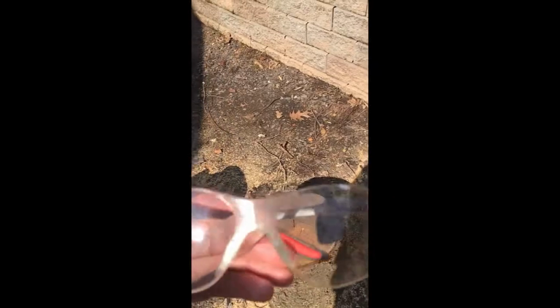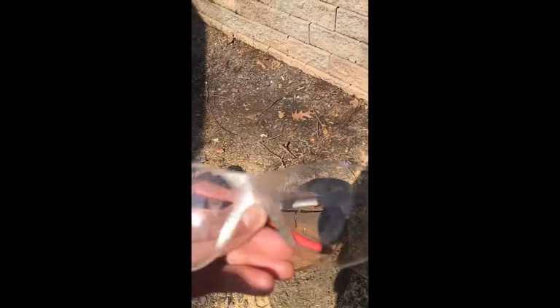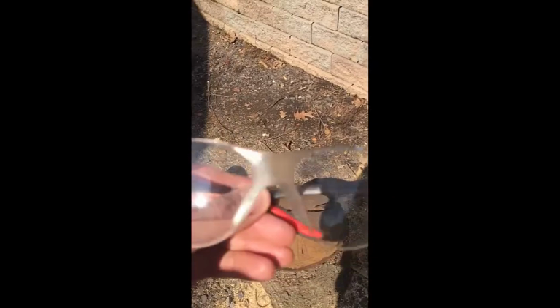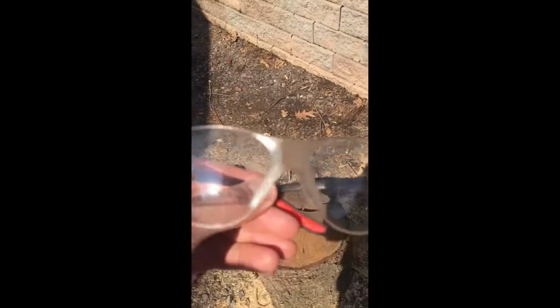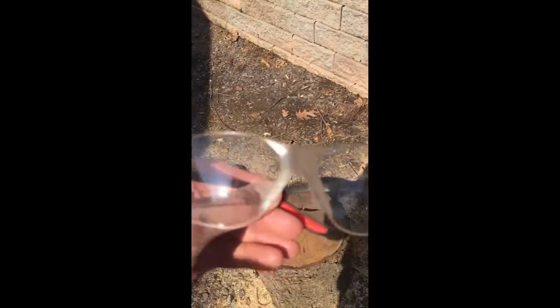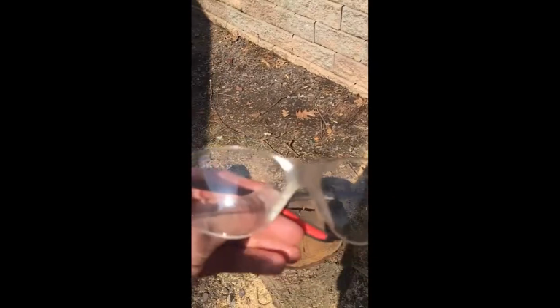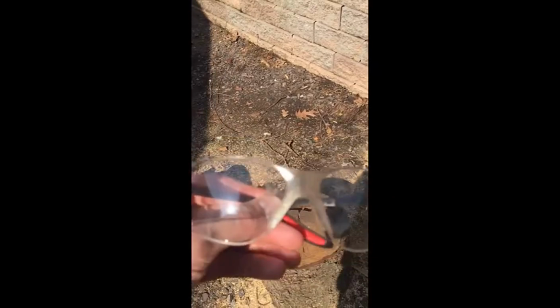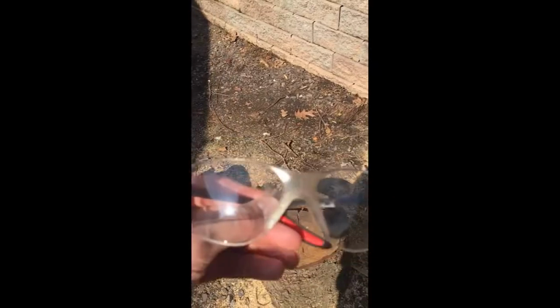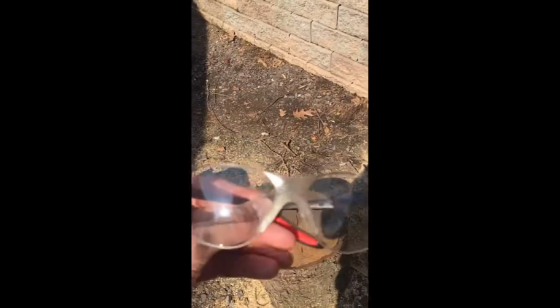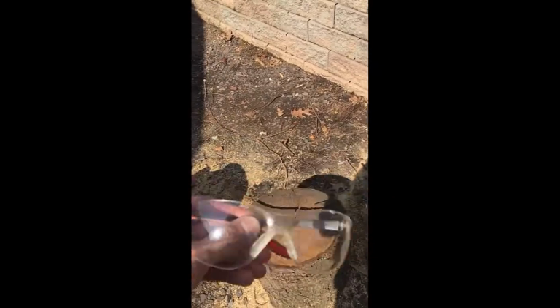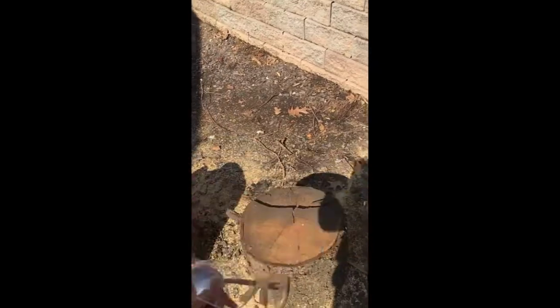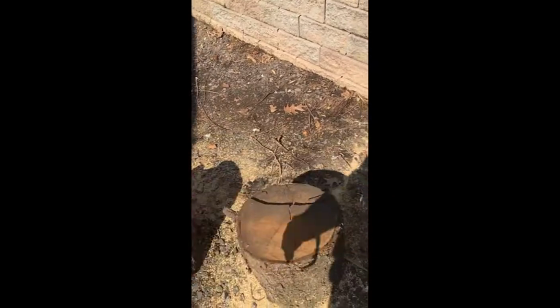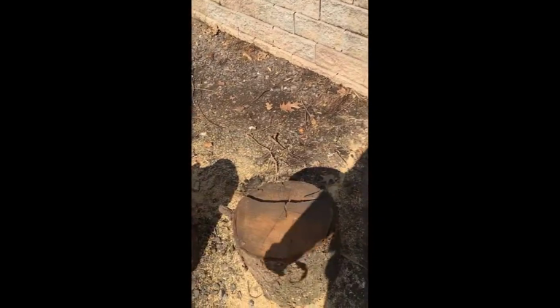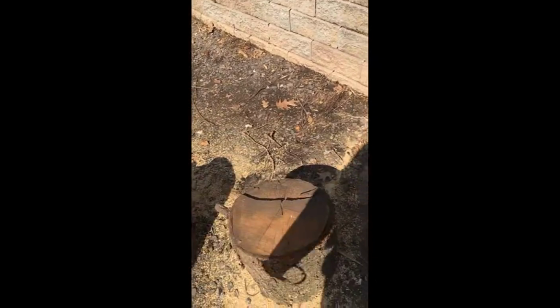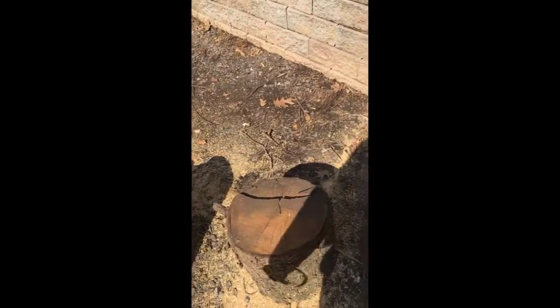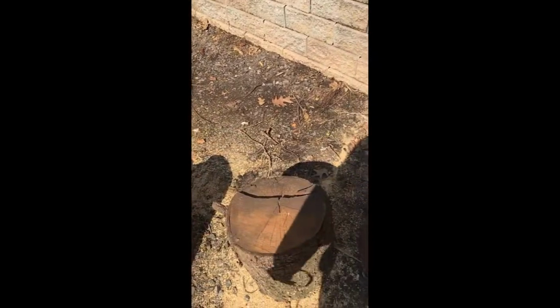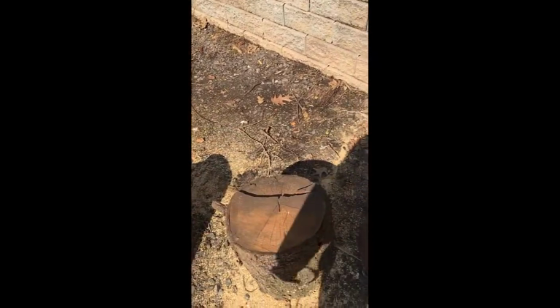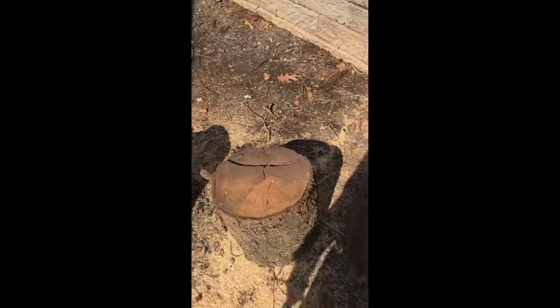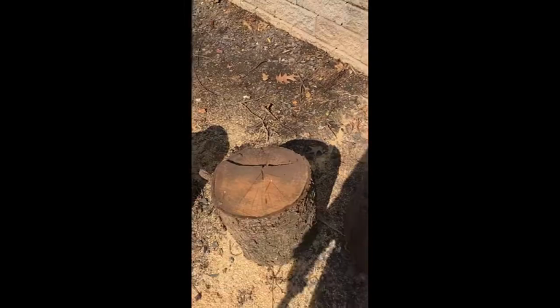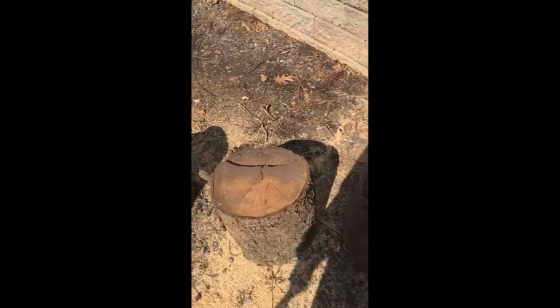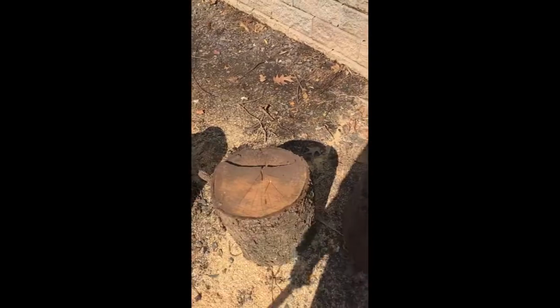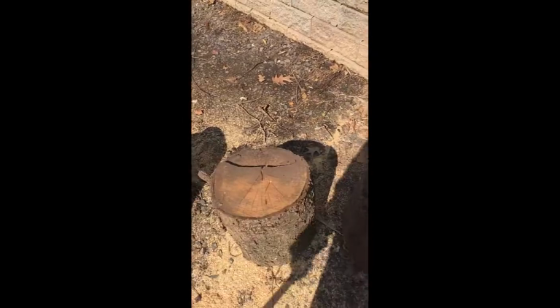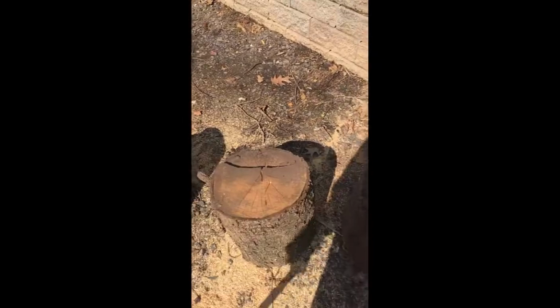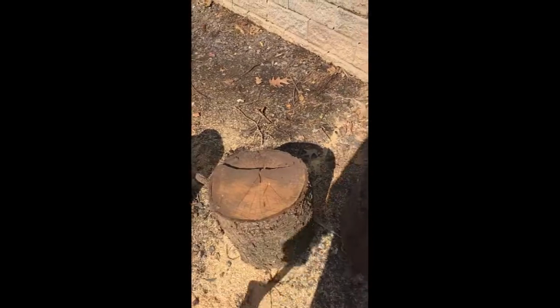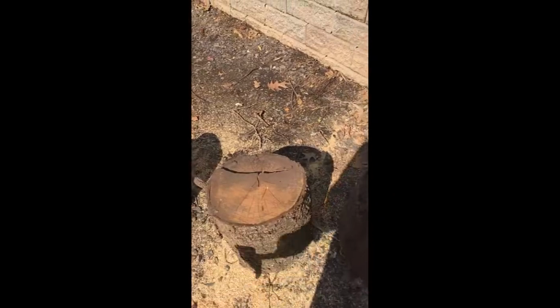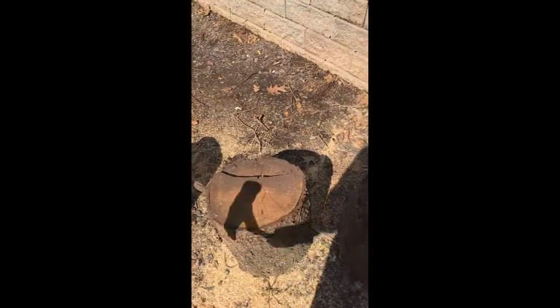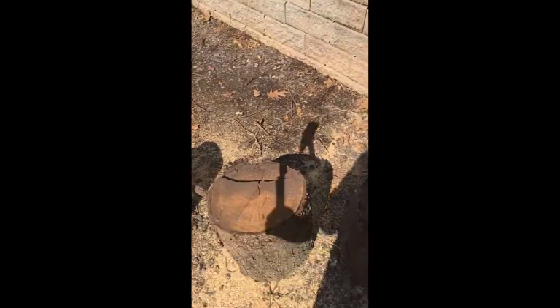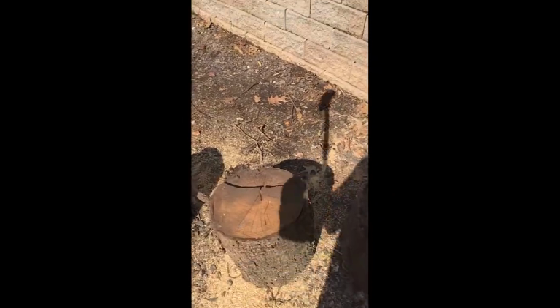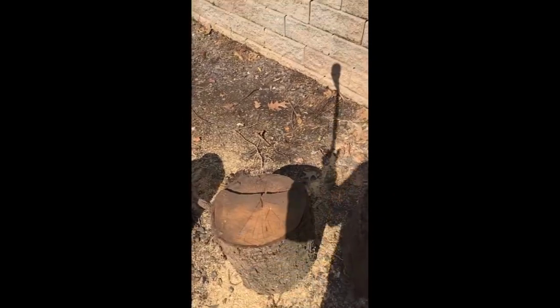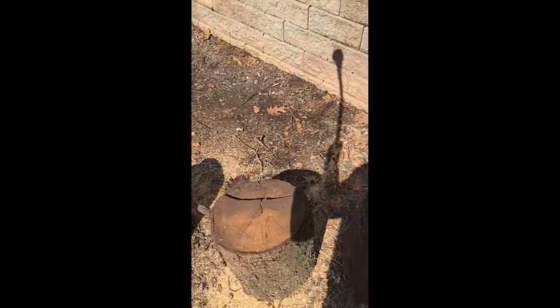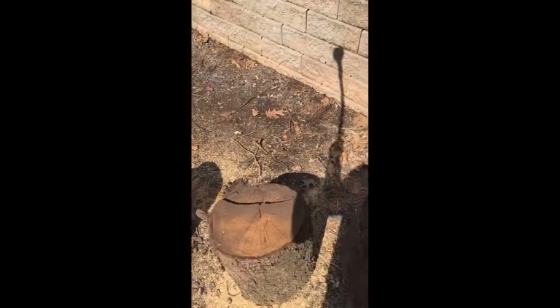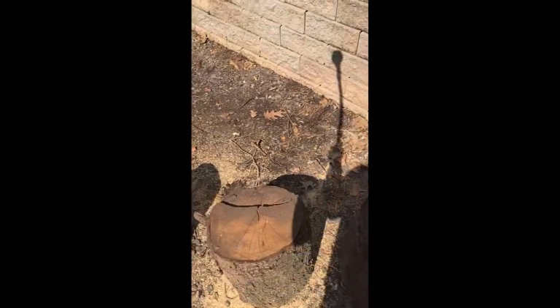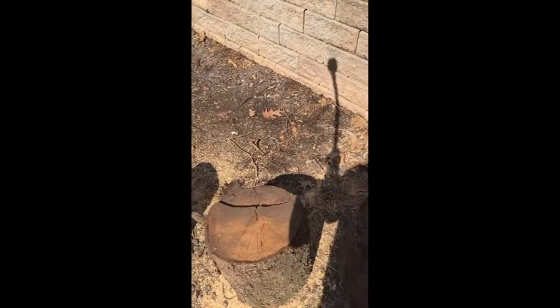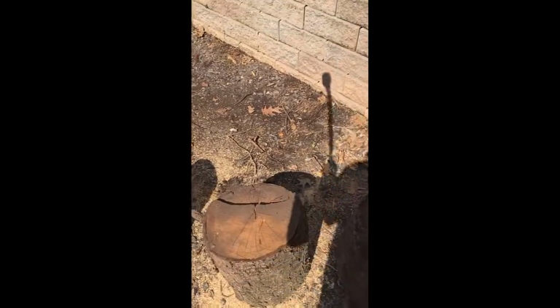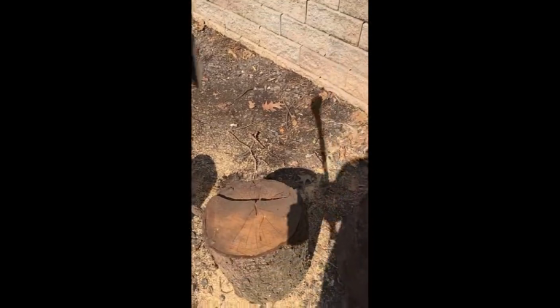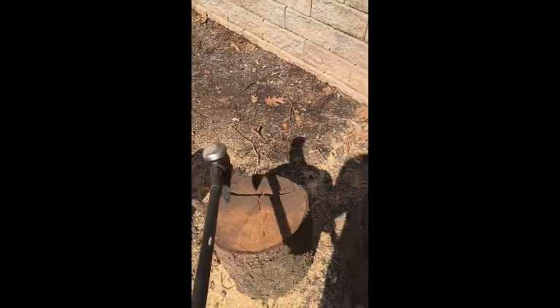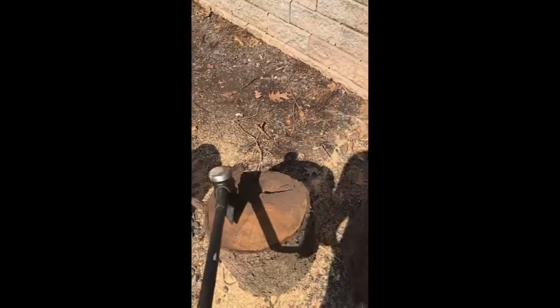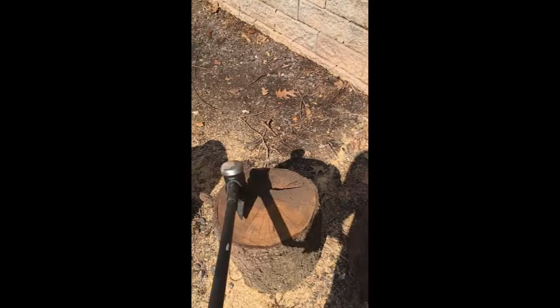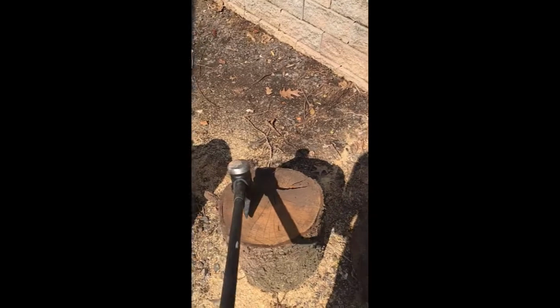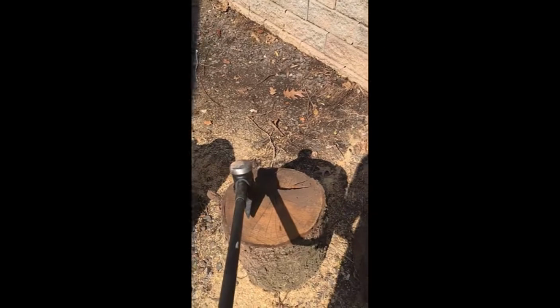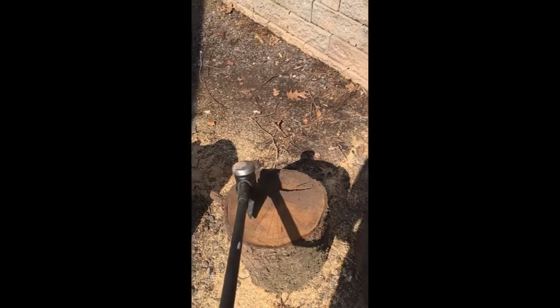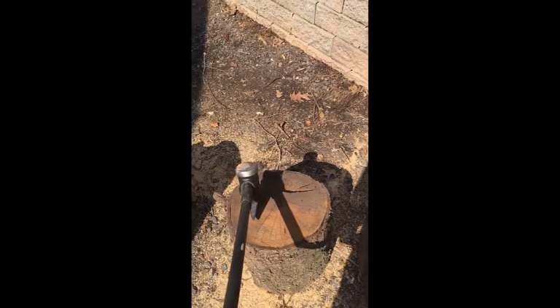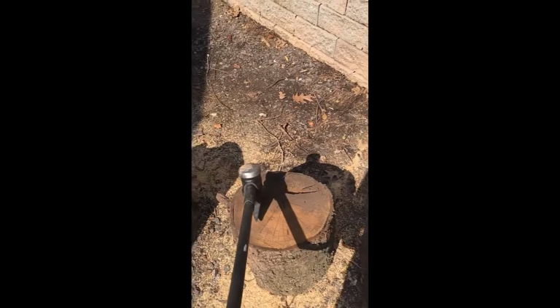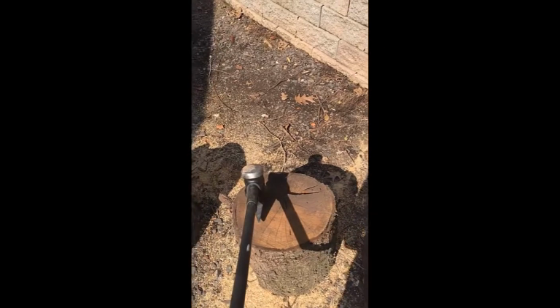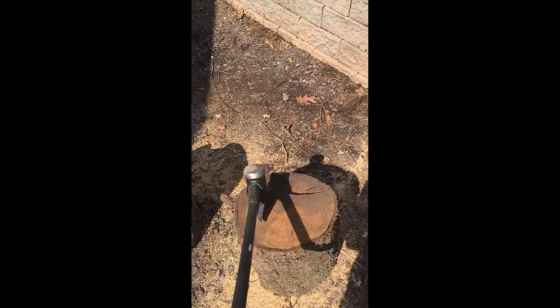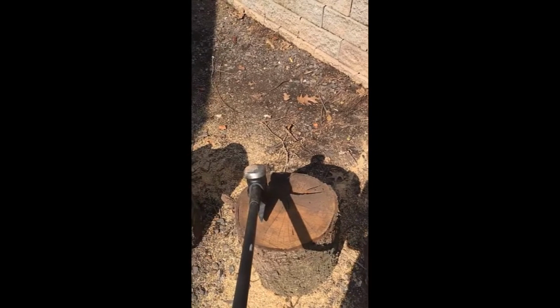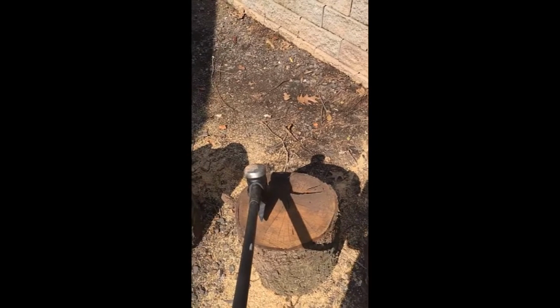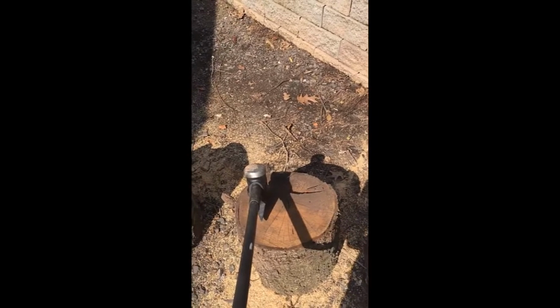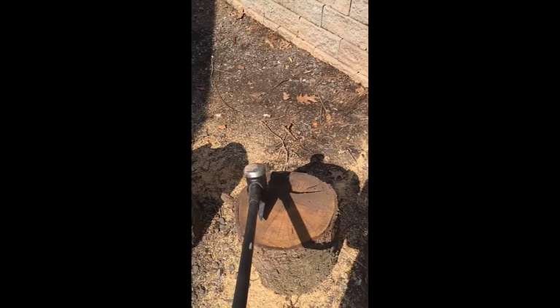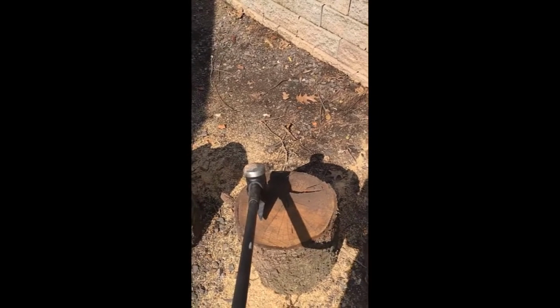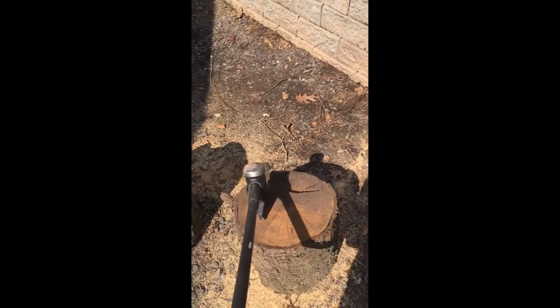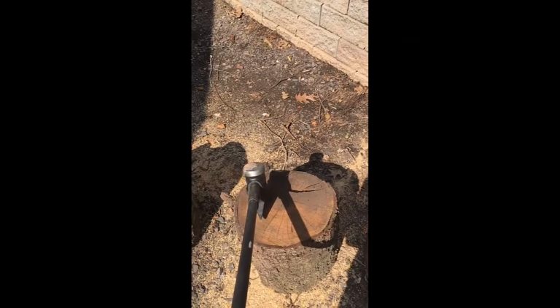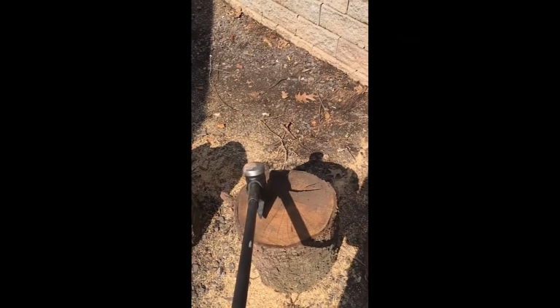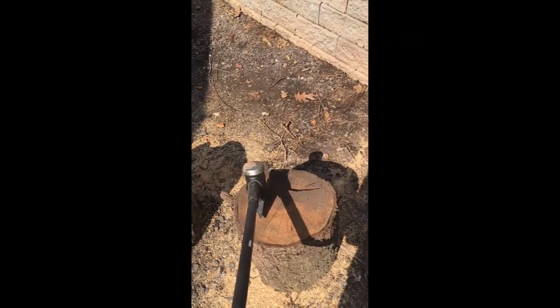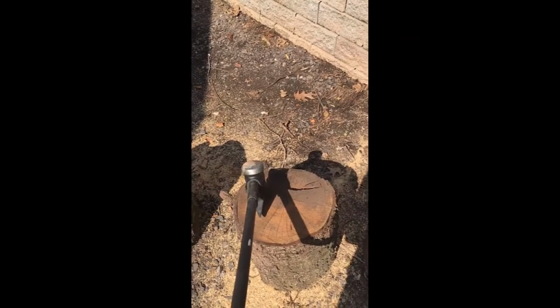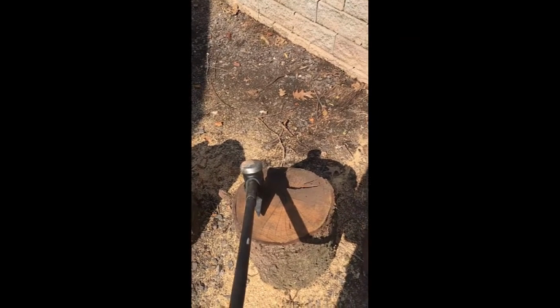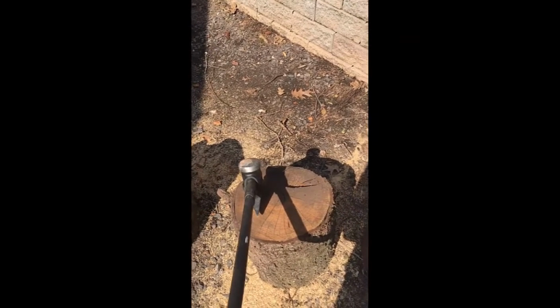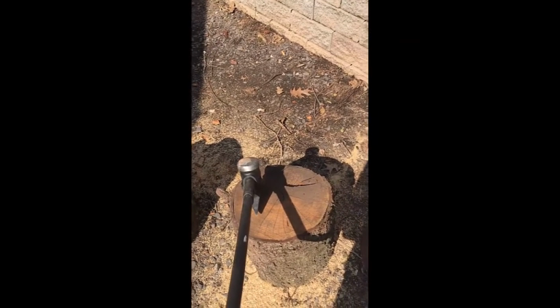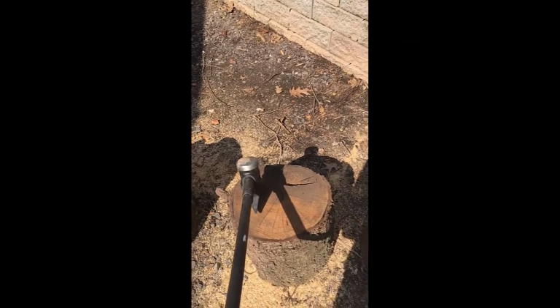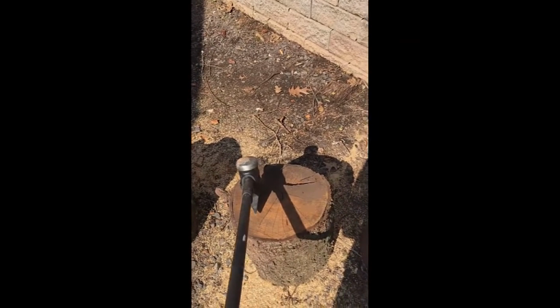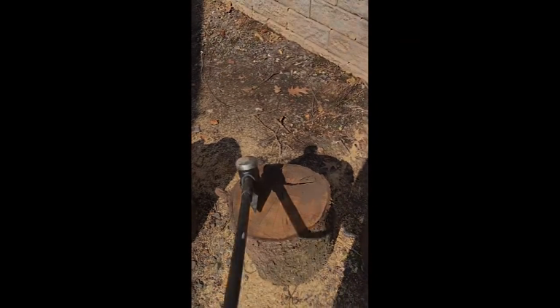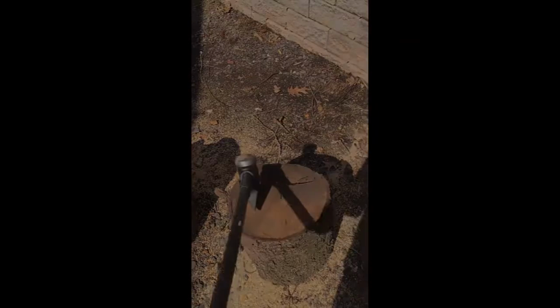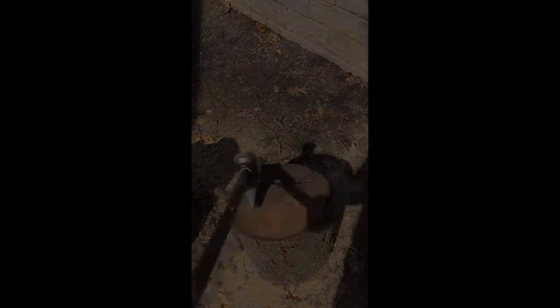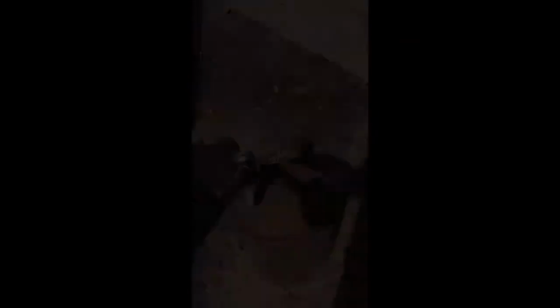So before you start, you want to make sure you have your safety glasses and also make sure you have your axe. I use a Fiskars wood maul.